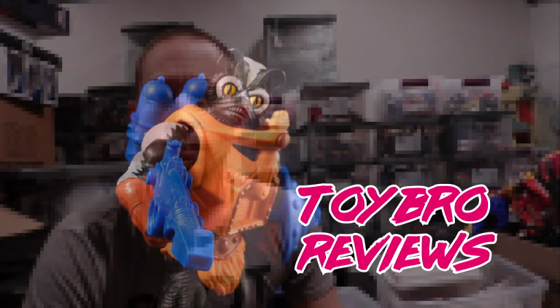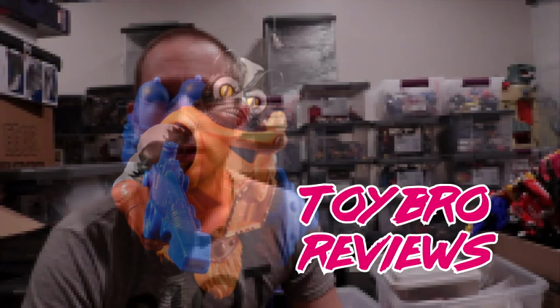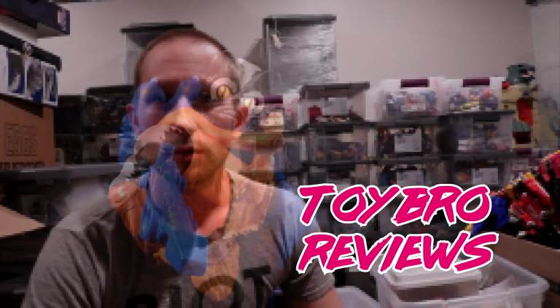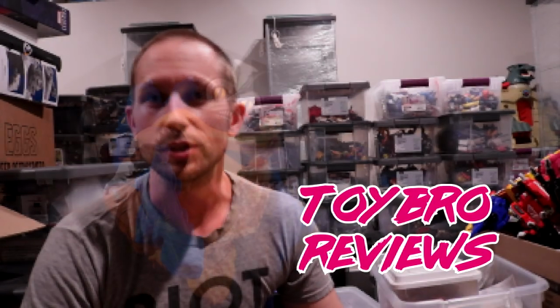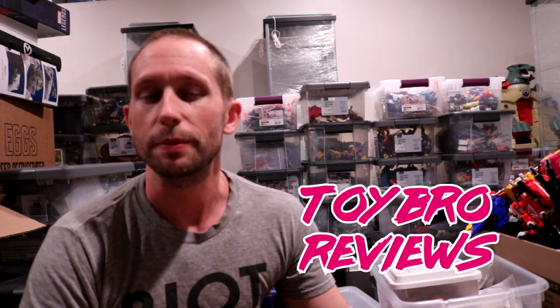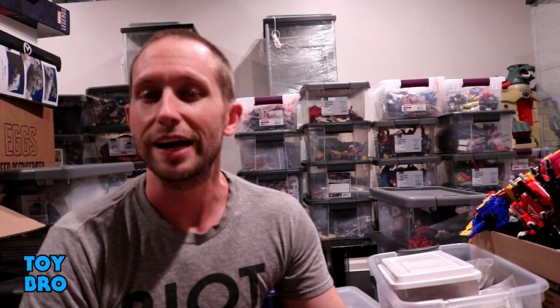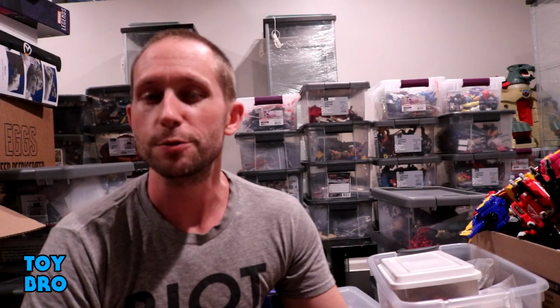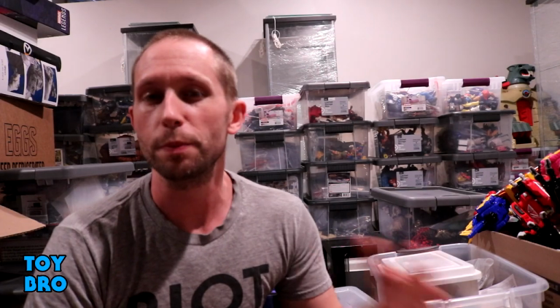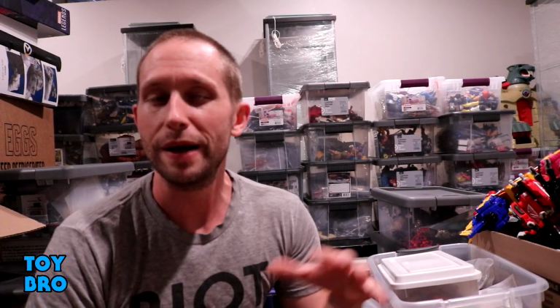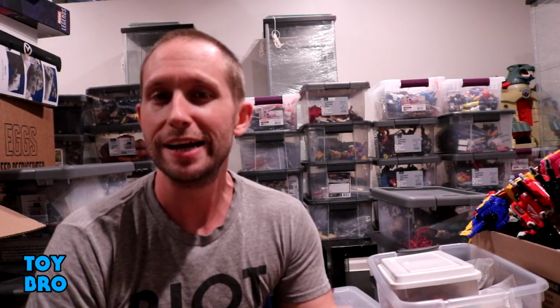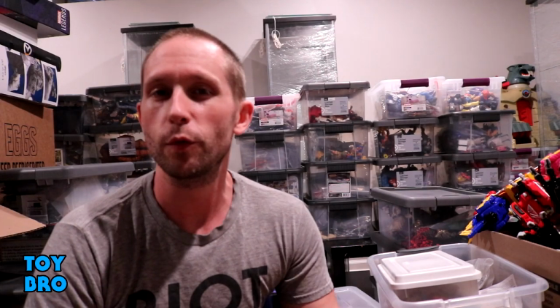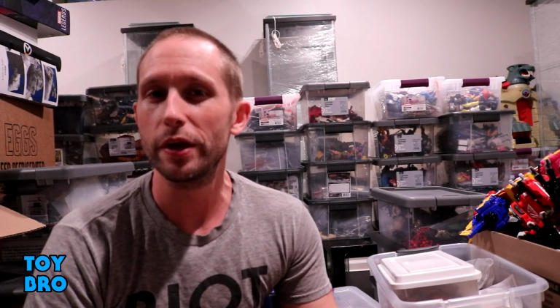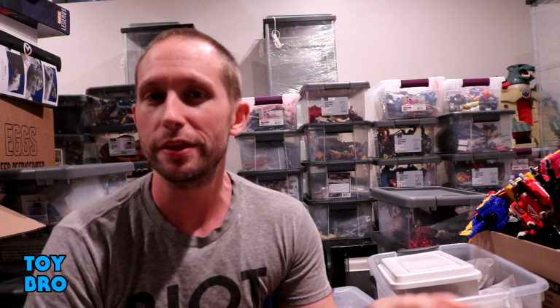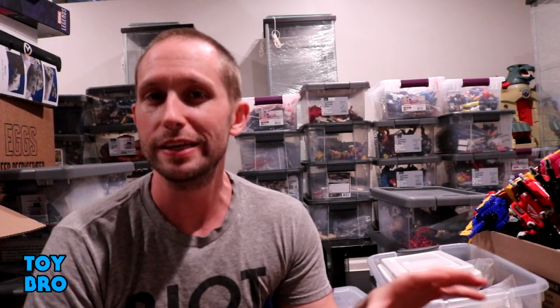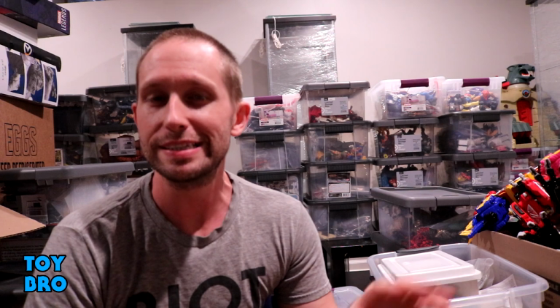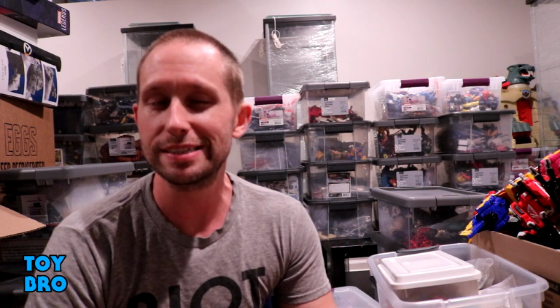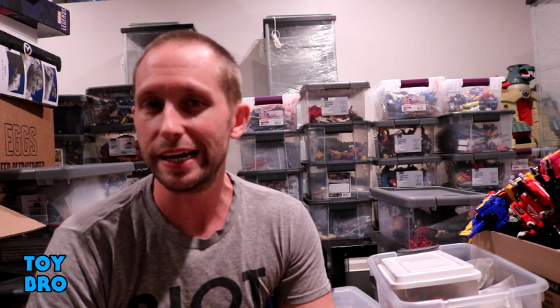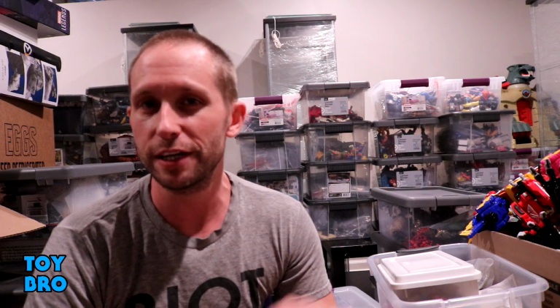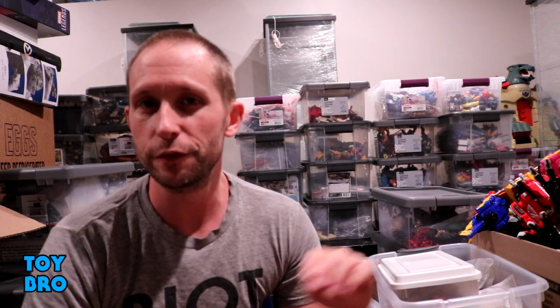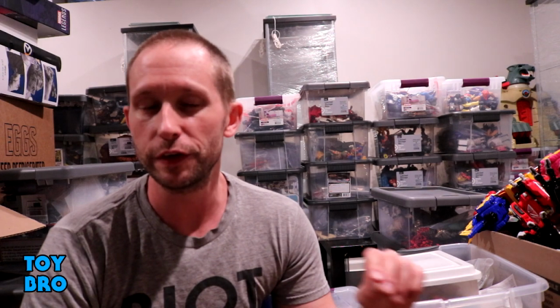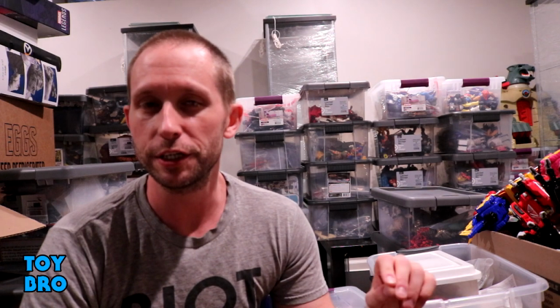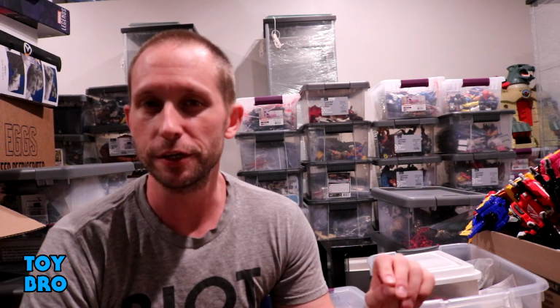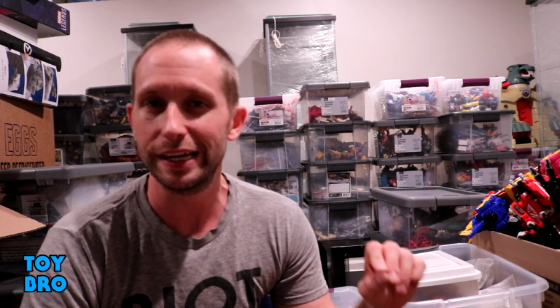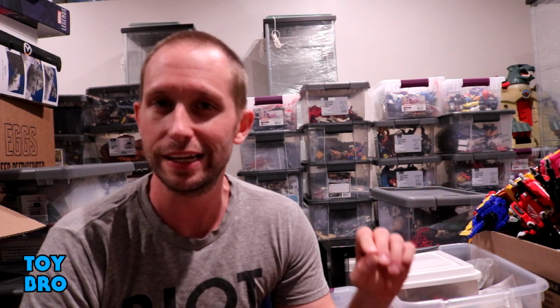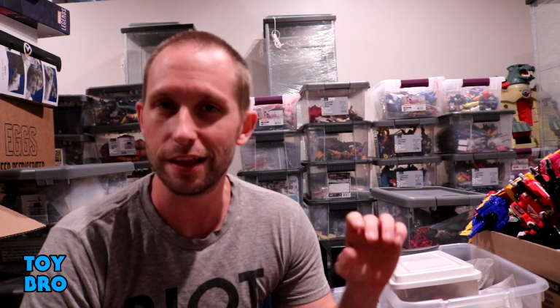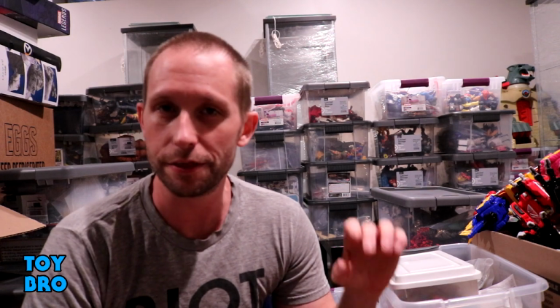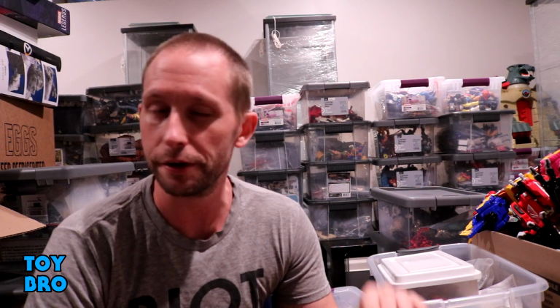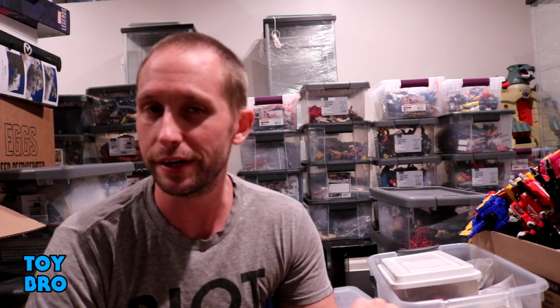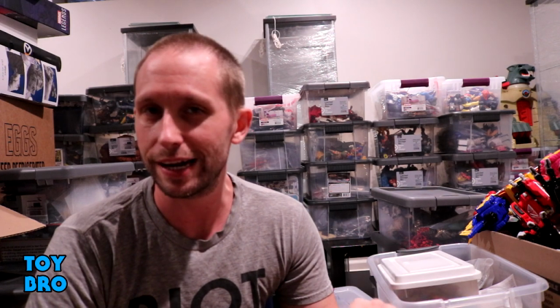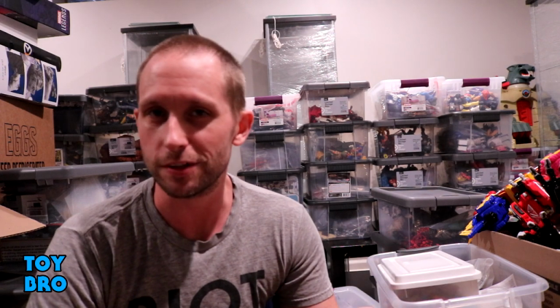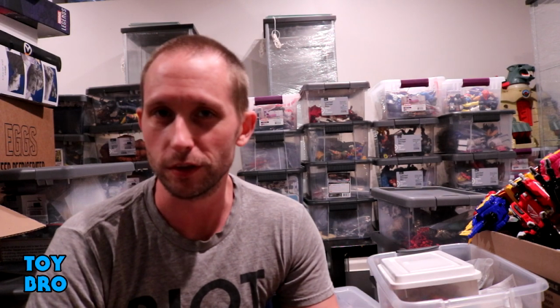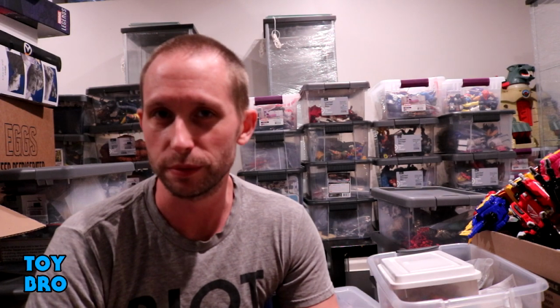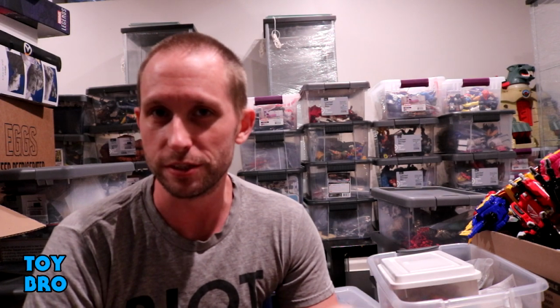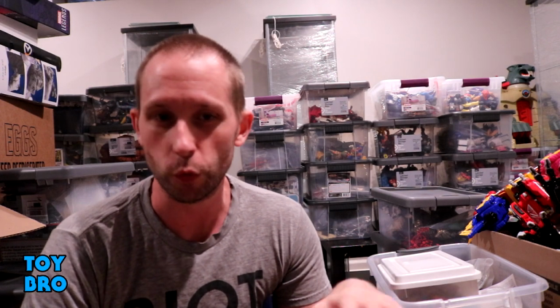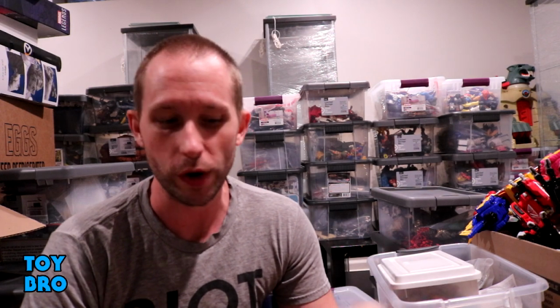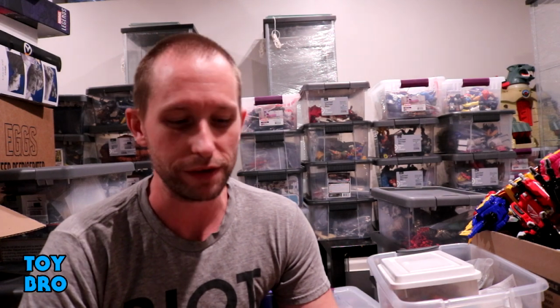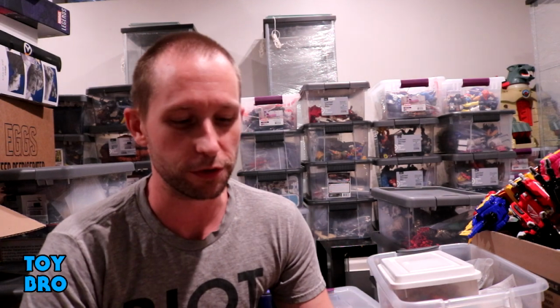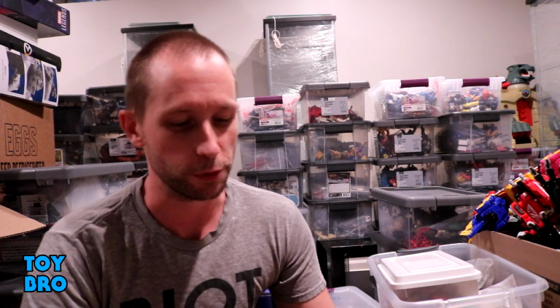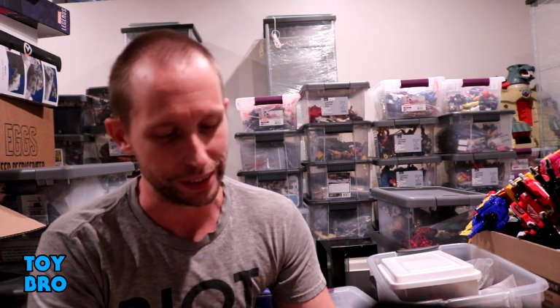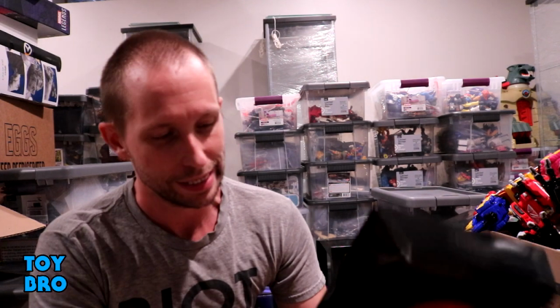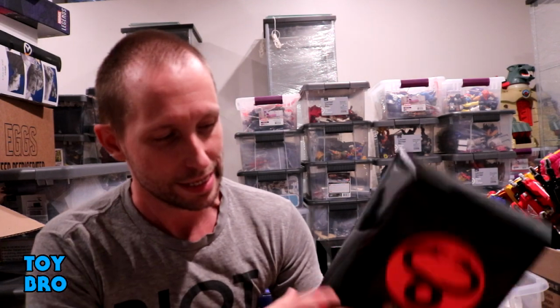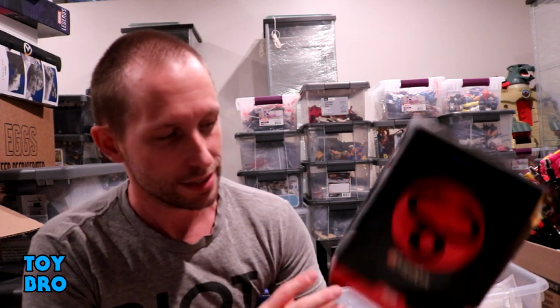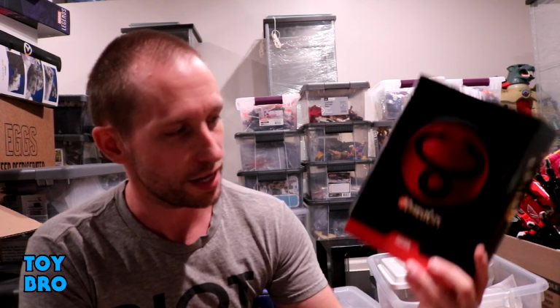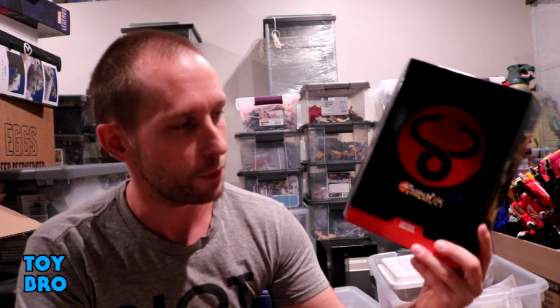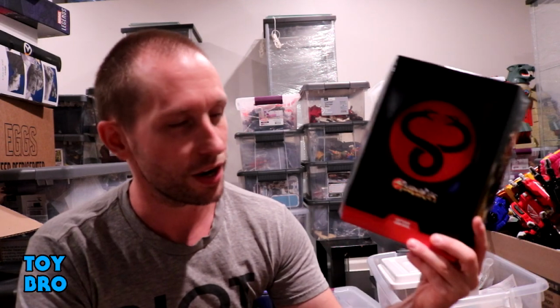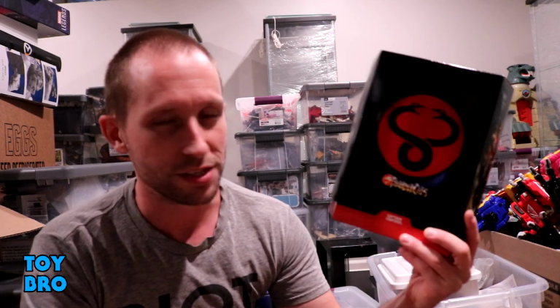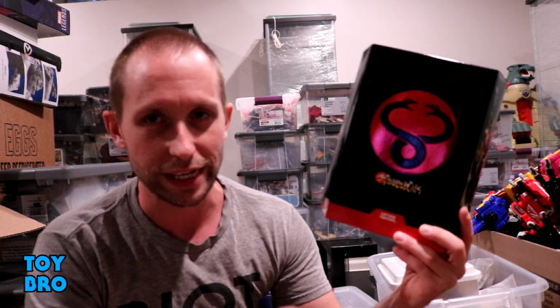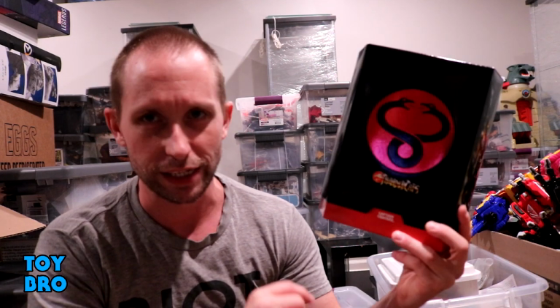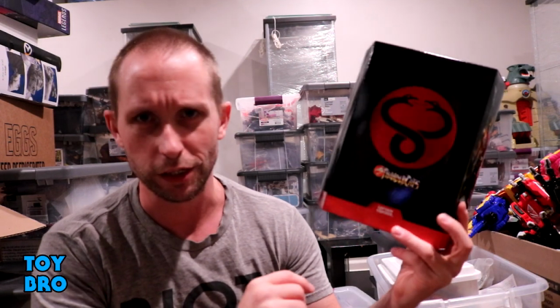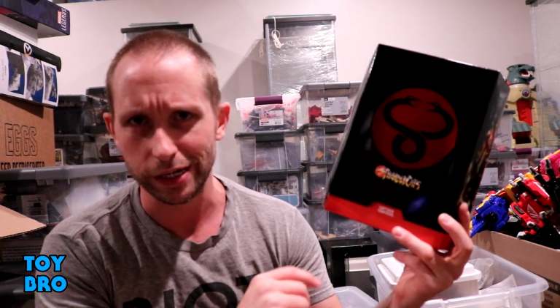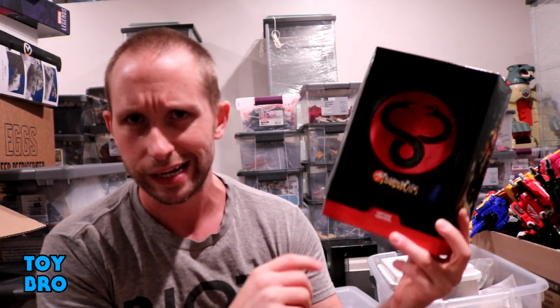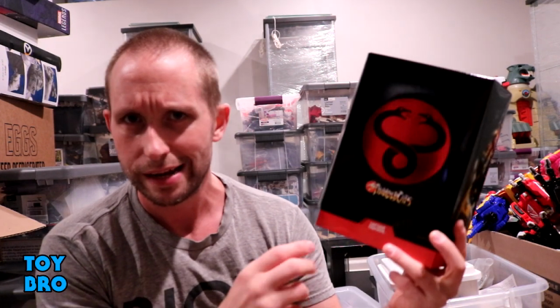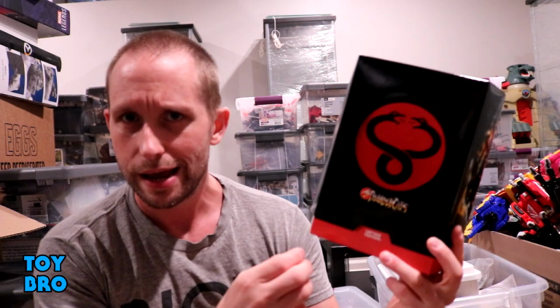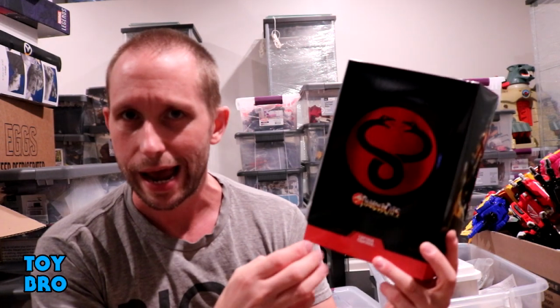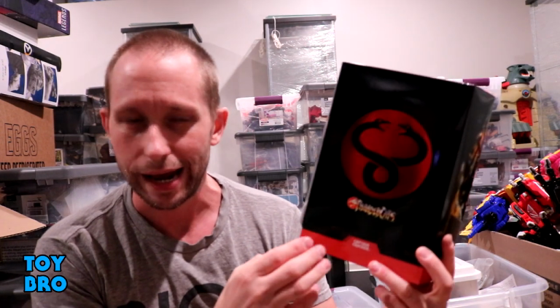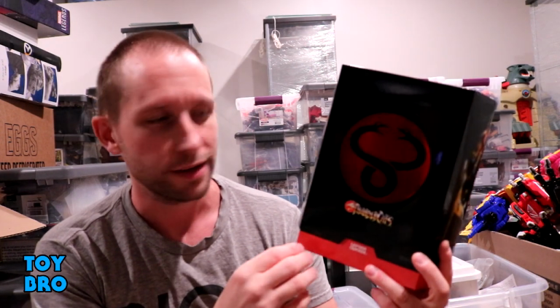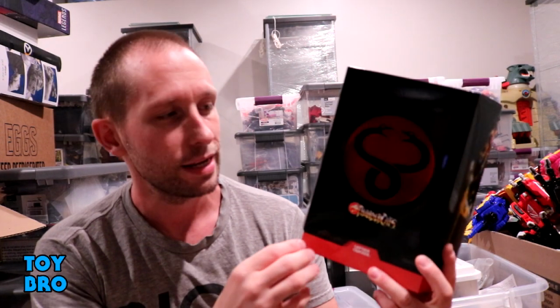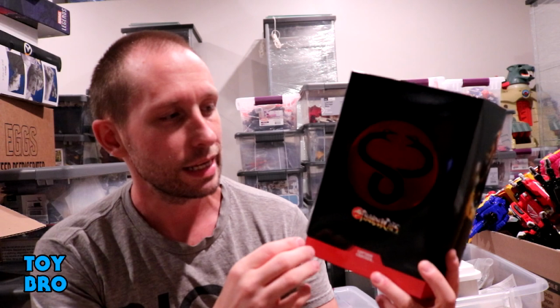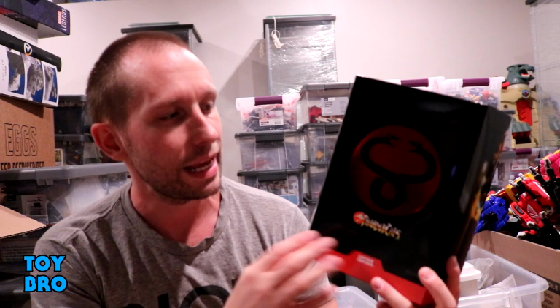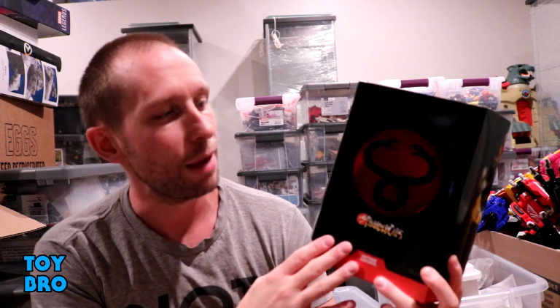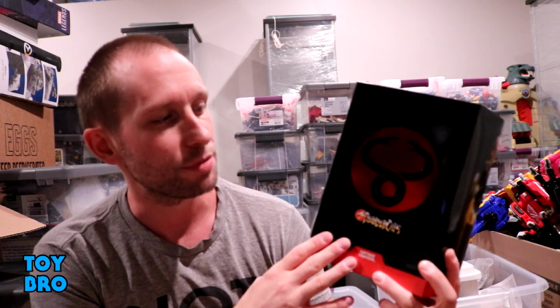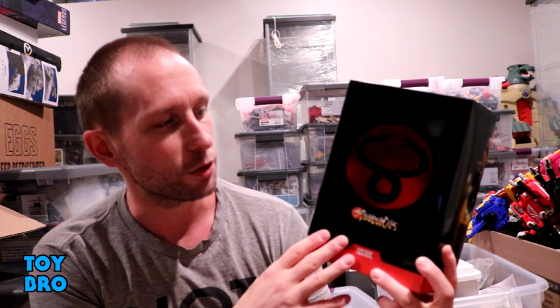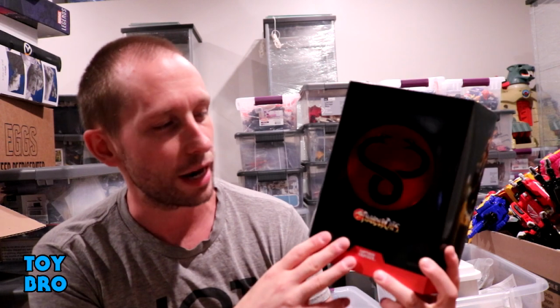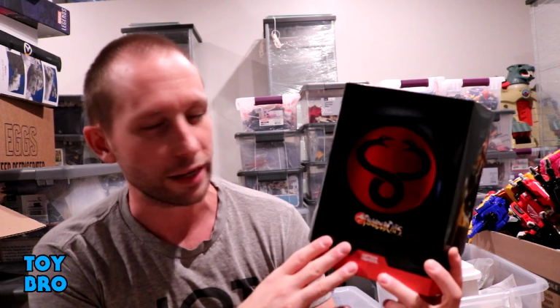What's up guys? We're back with the second figure in Thundercats Ultimates Wave 3. Today we are taking a look at Captain Cracker.